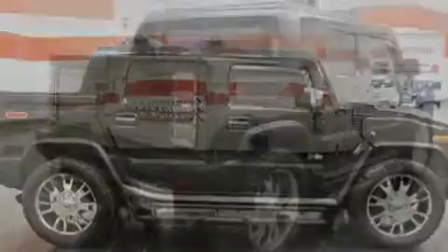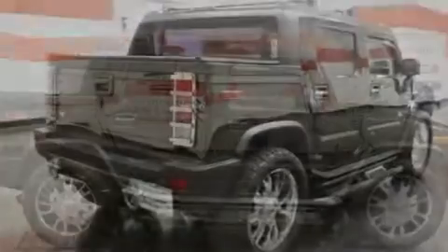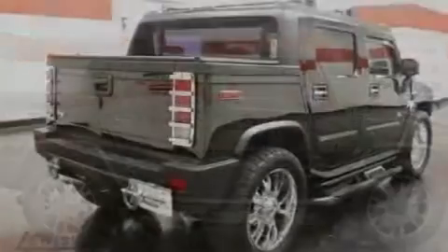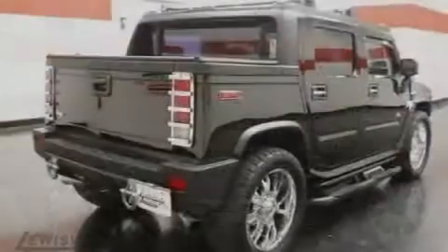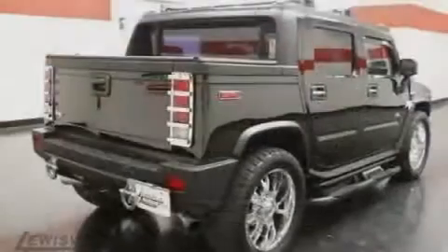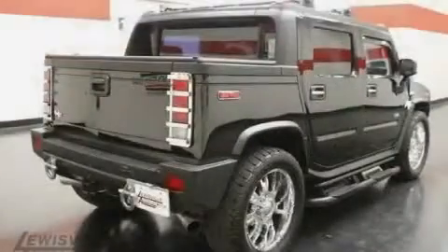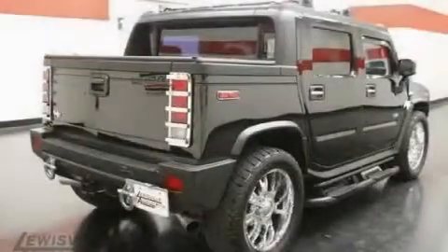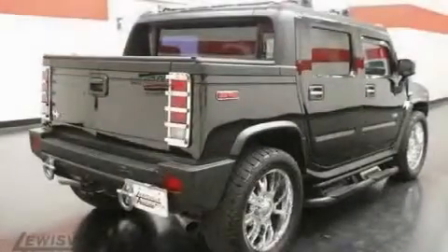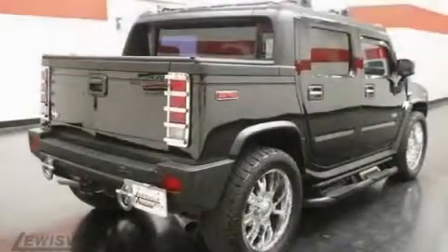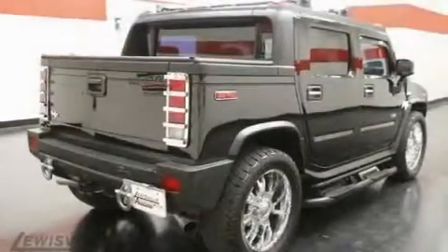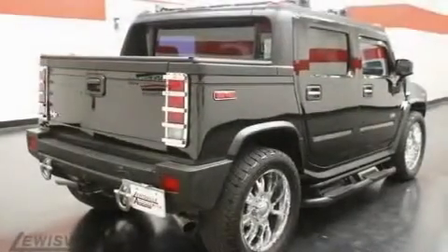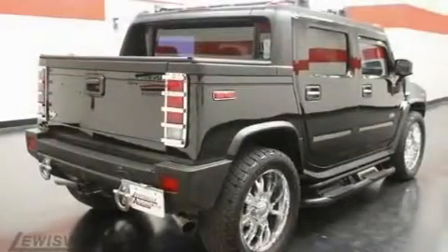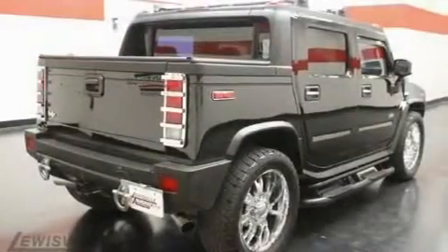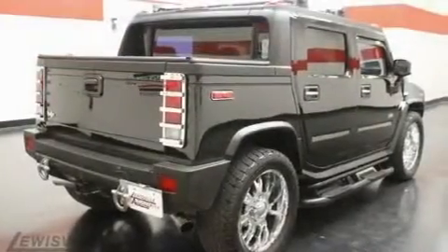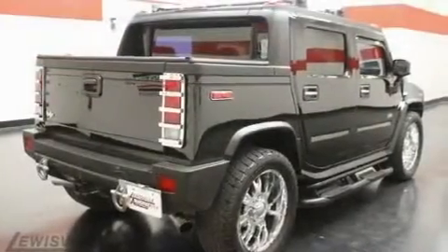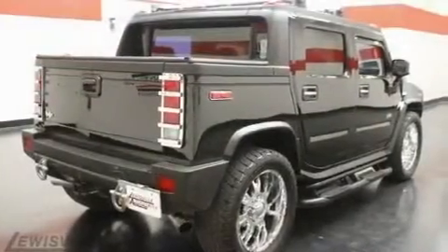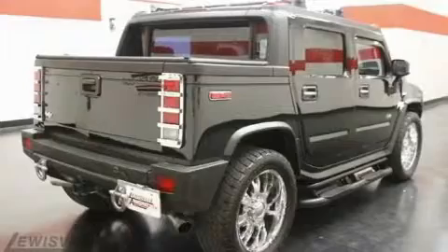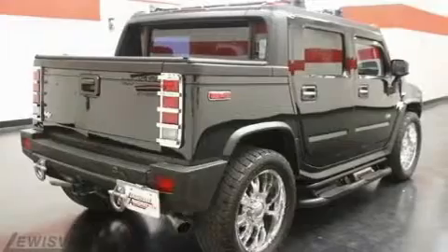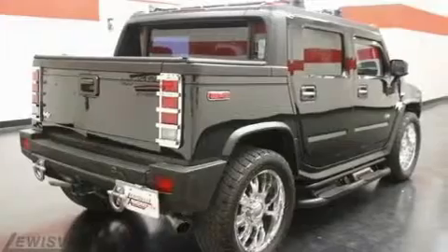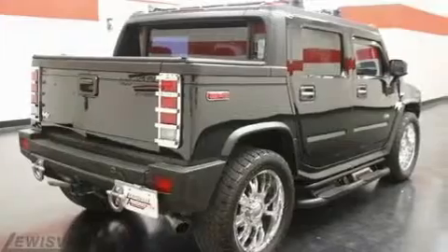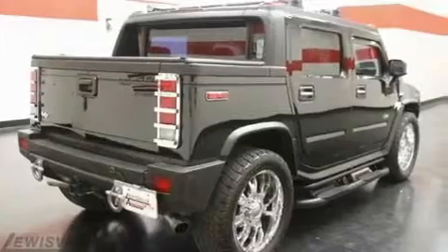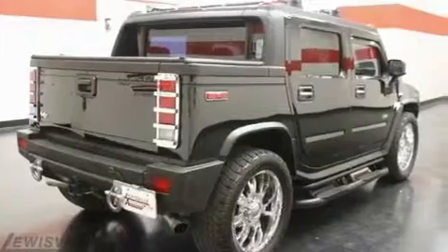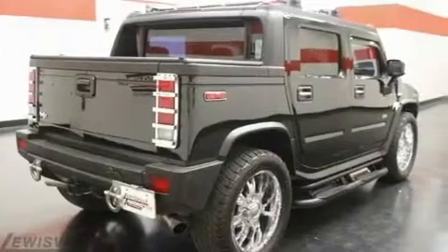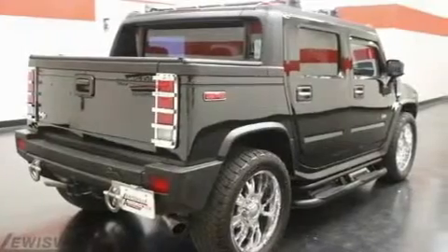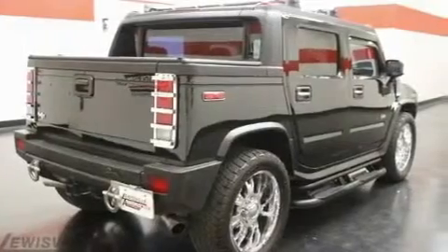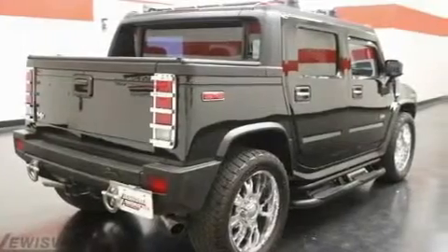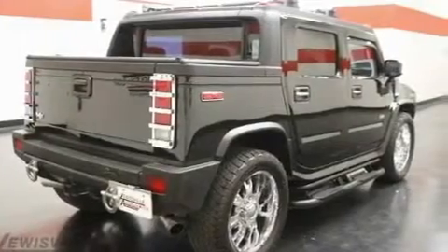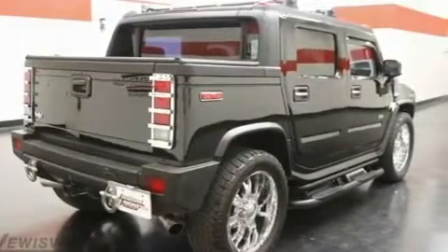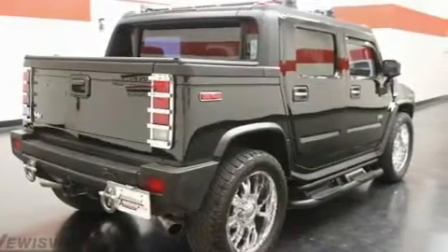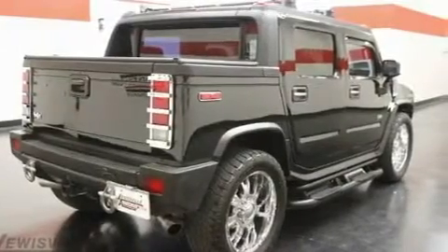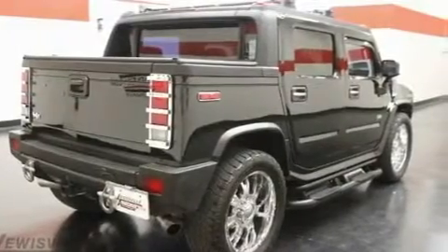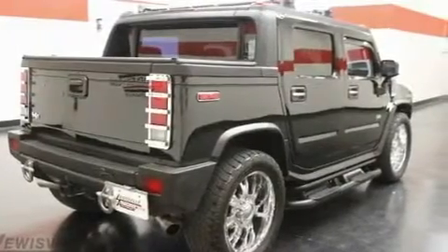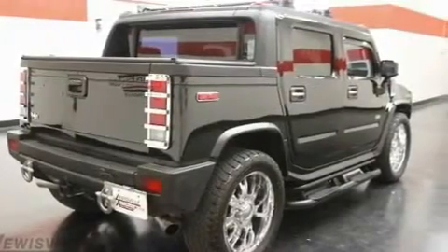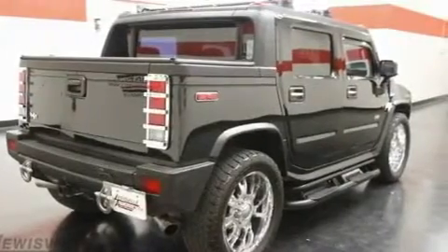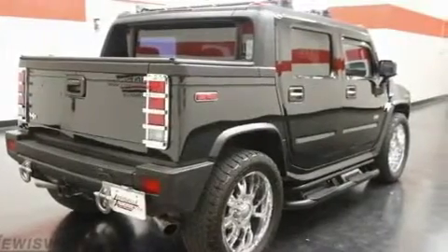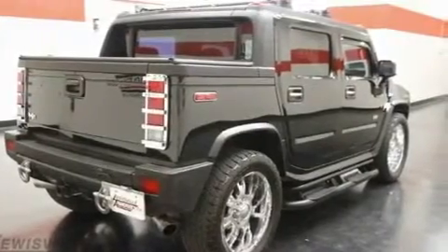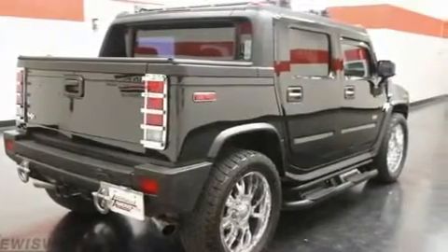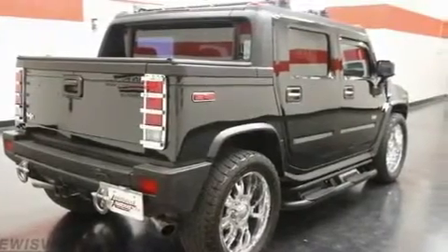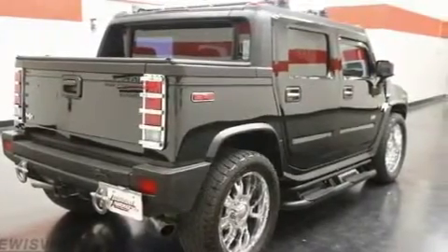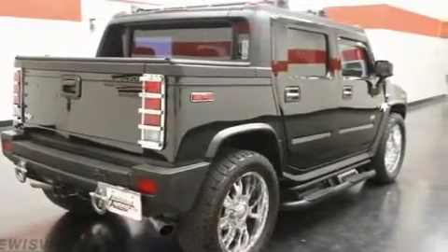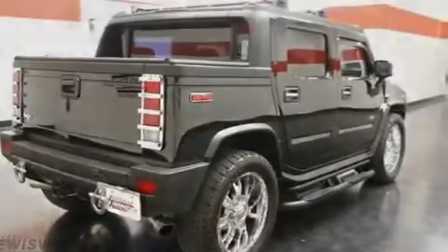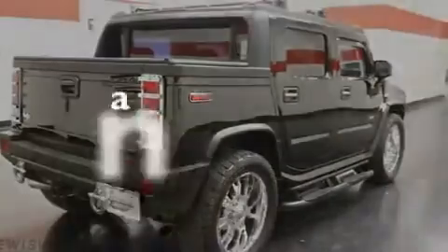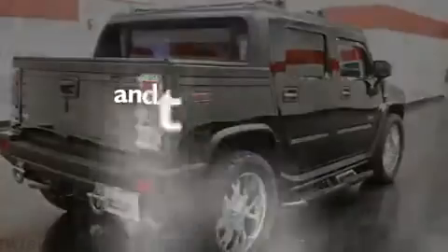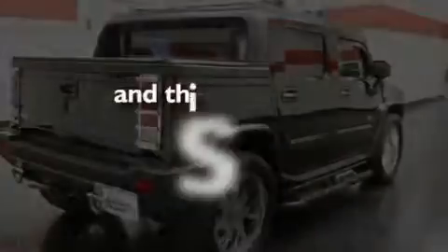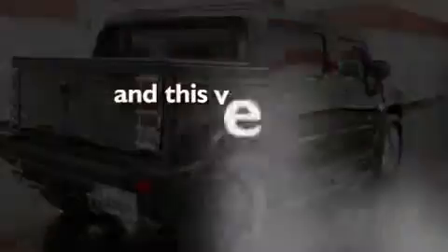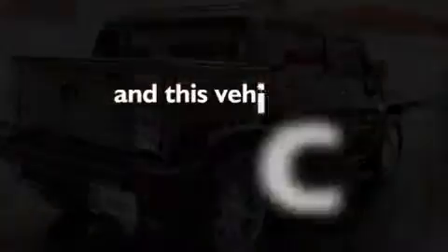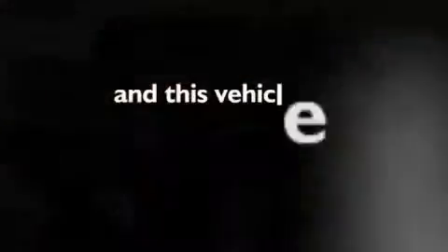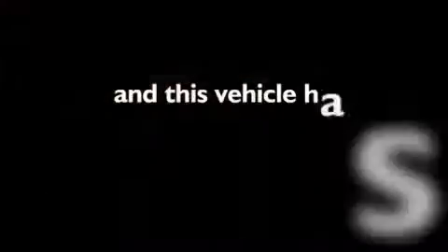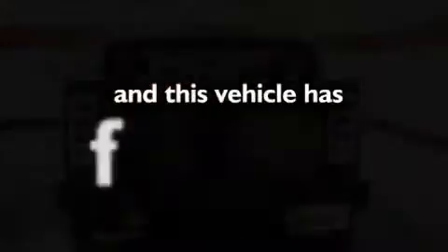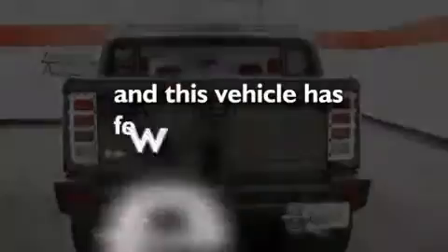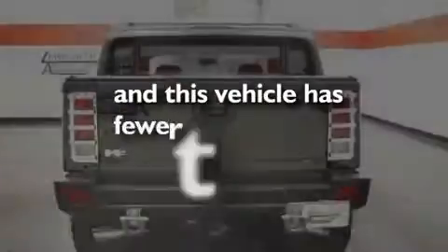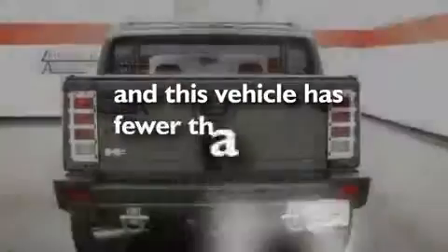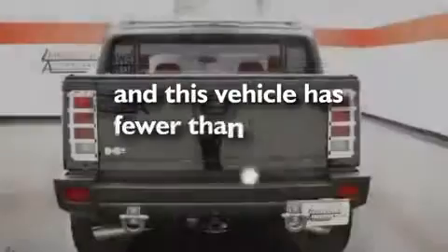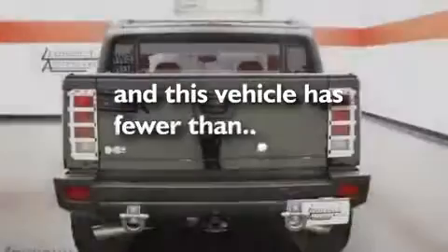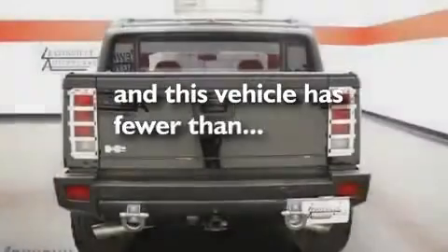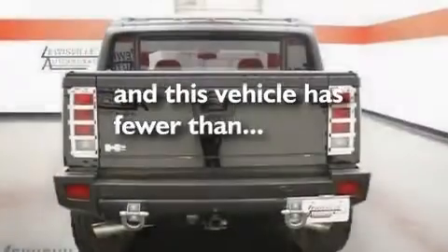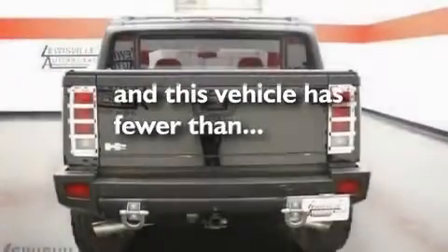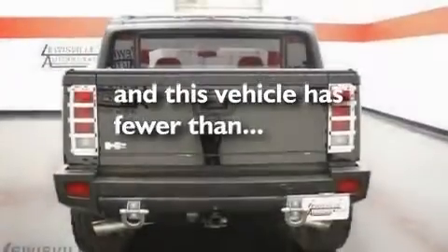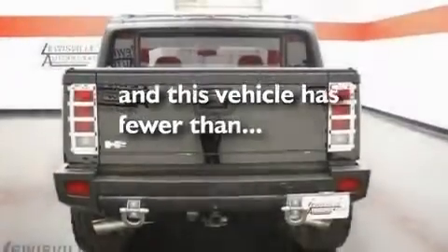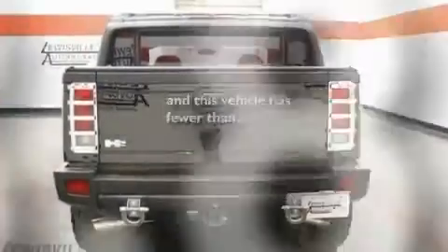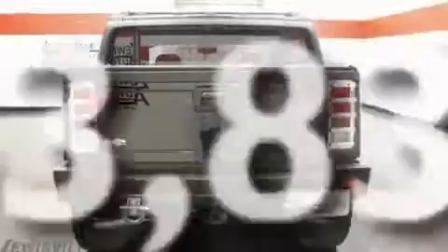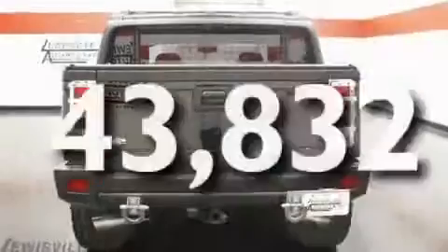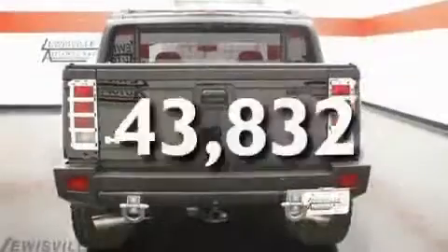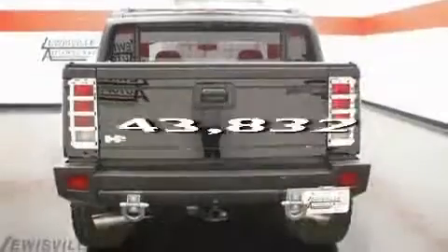Additional features include skid plates, tinted glass, a traction control system, an integrated universal transmitter, and this vehicle has fewer than 44,000 miles on the odometer.